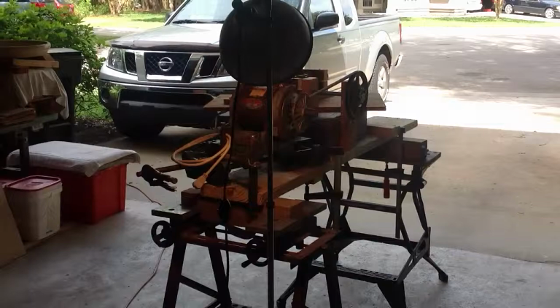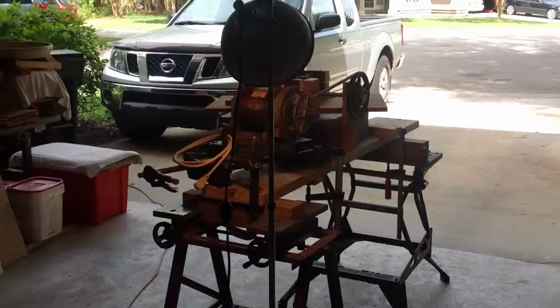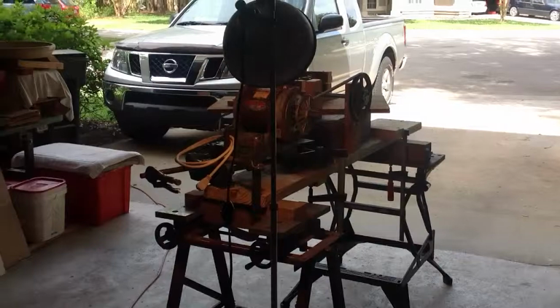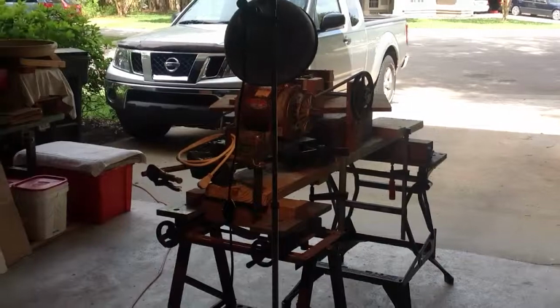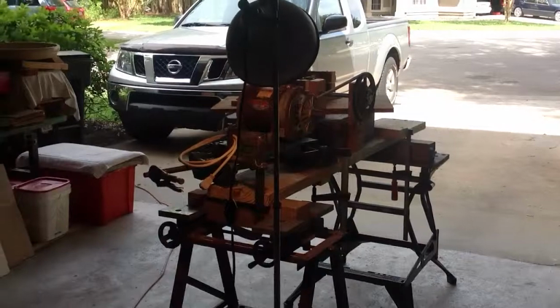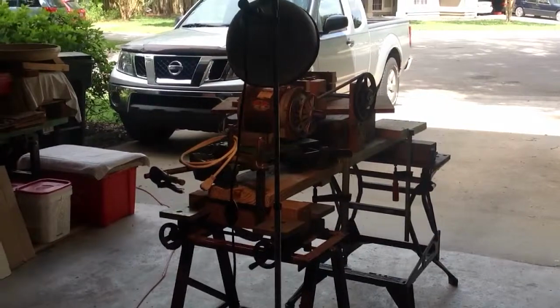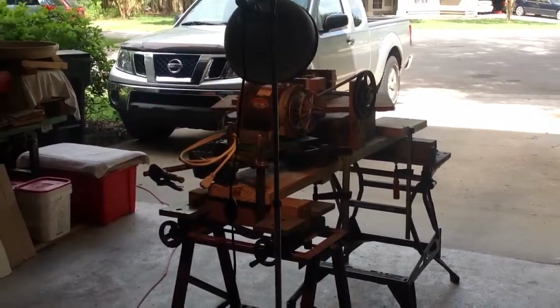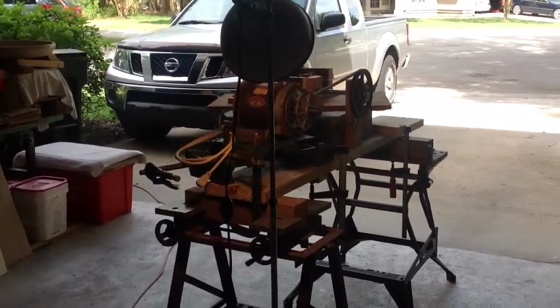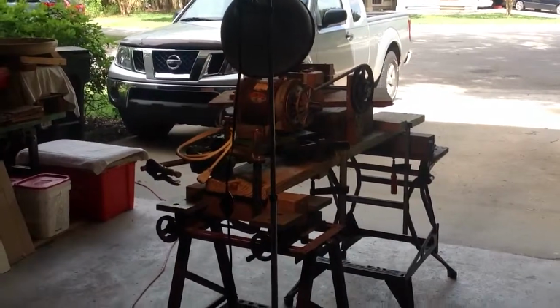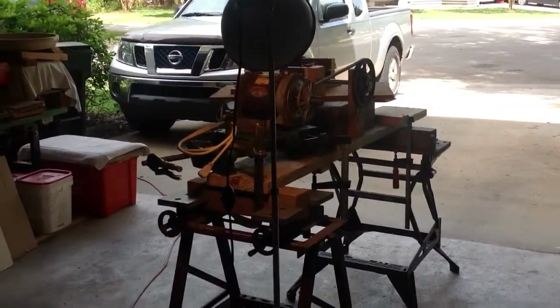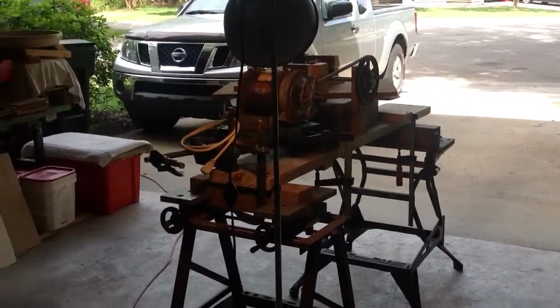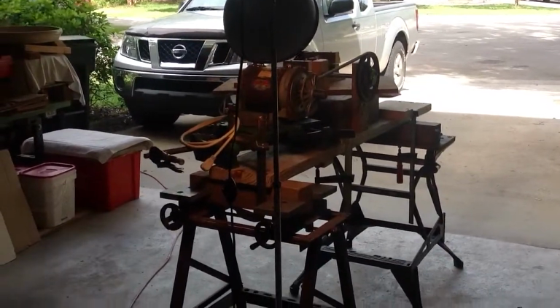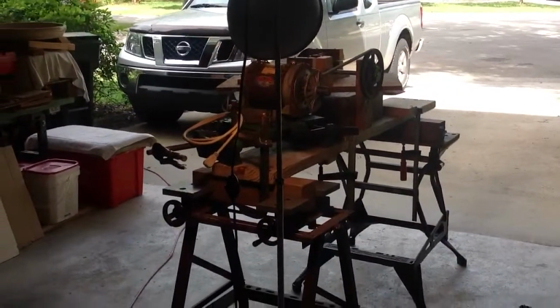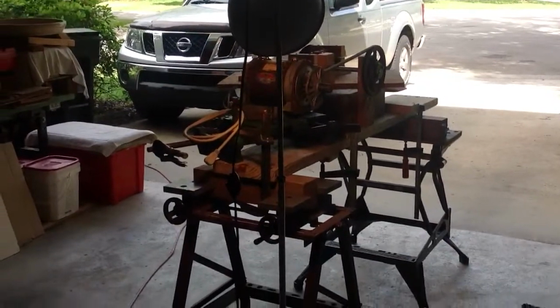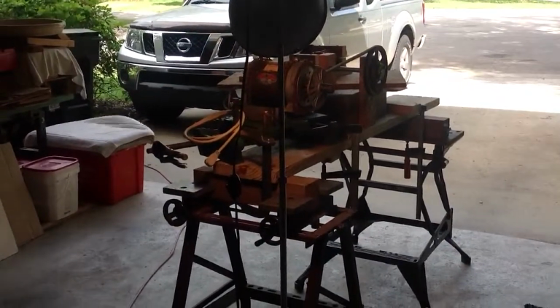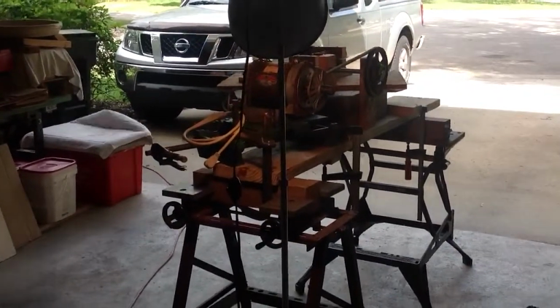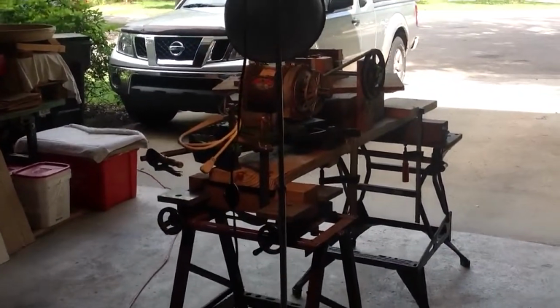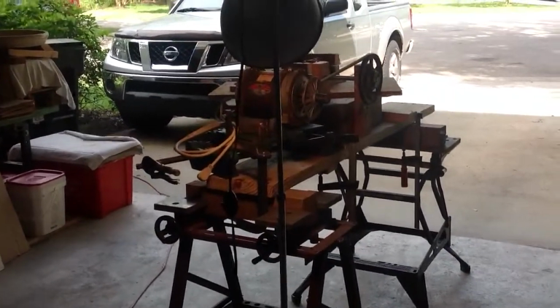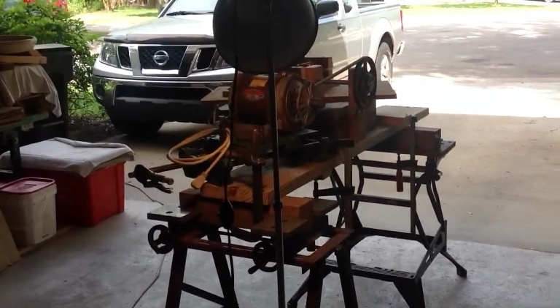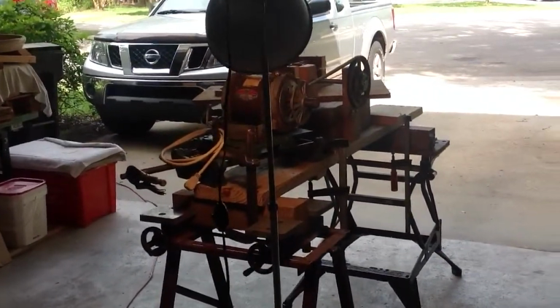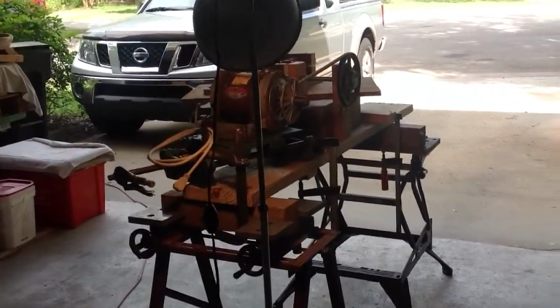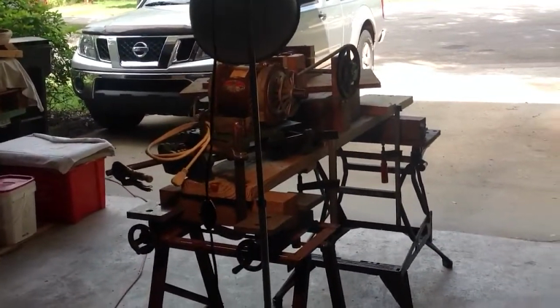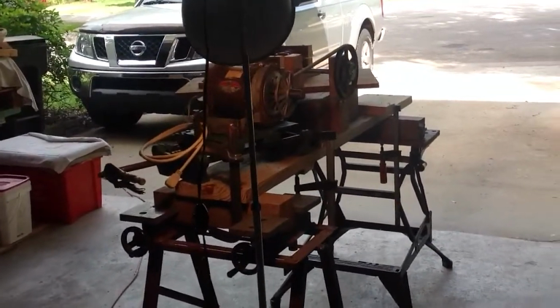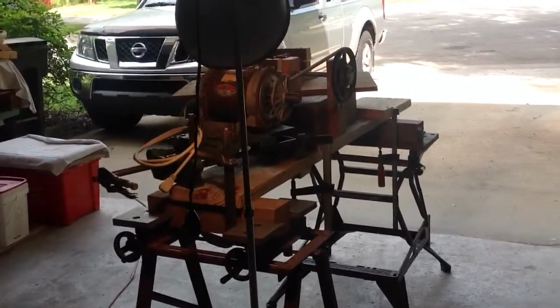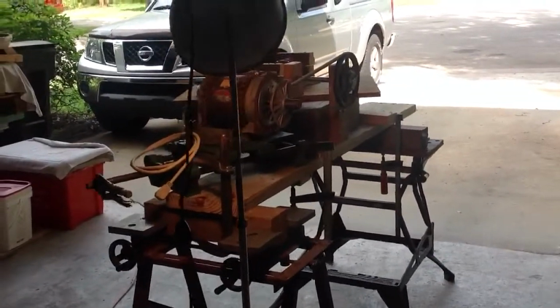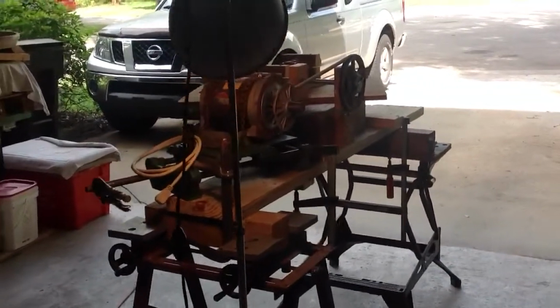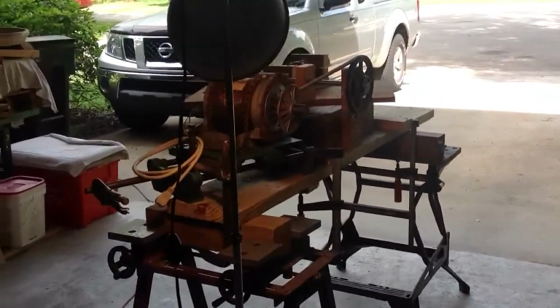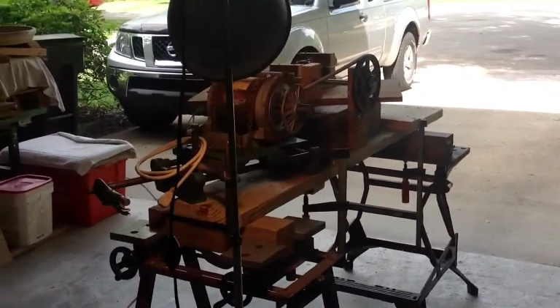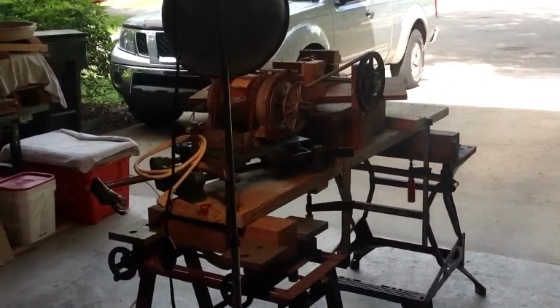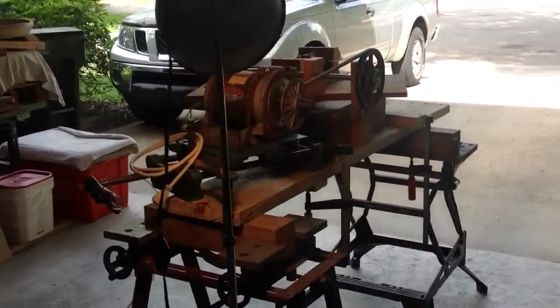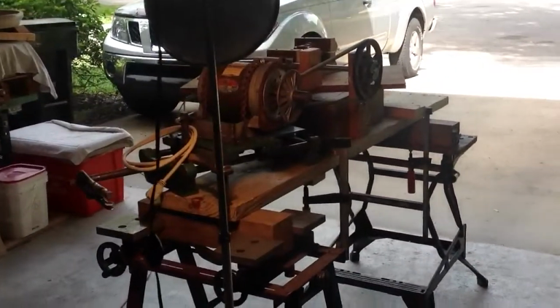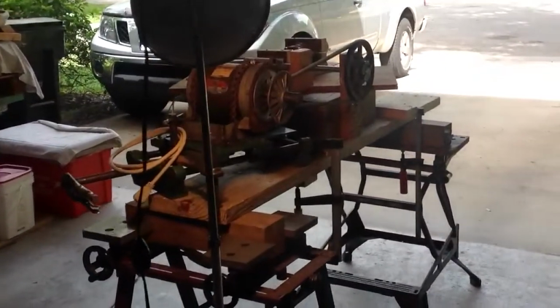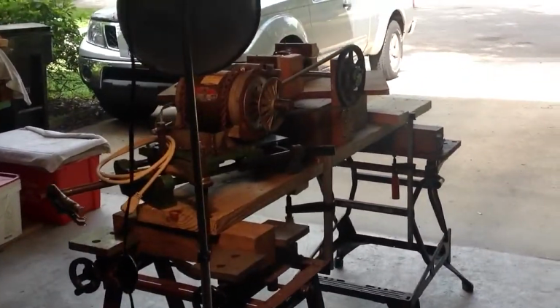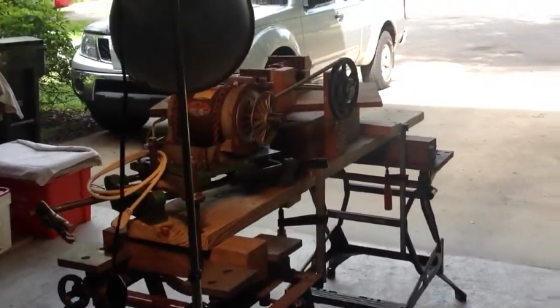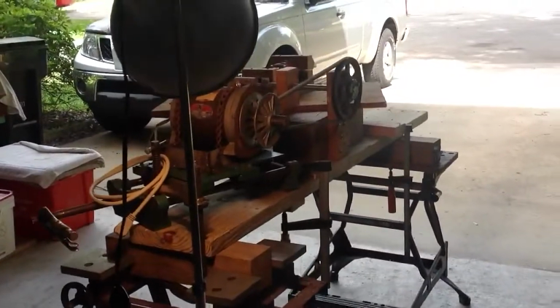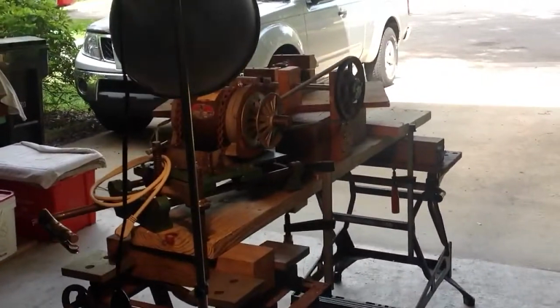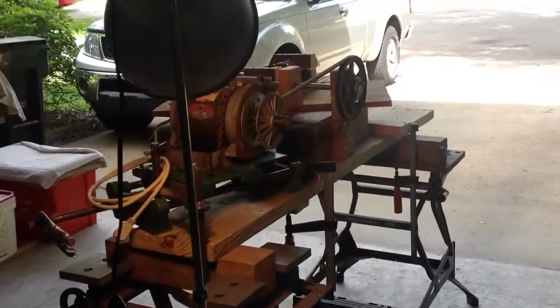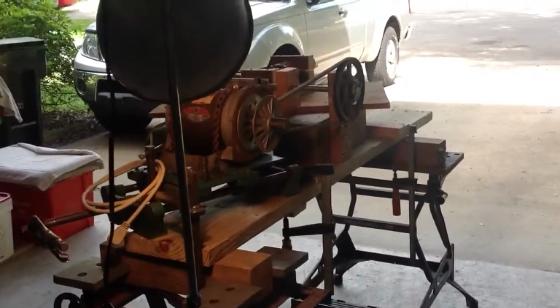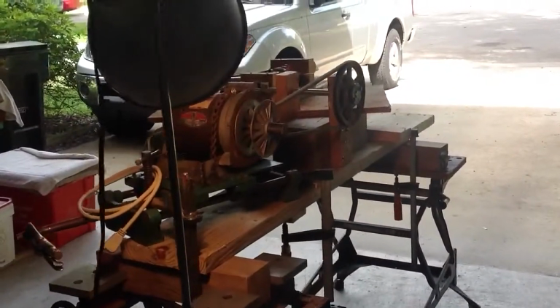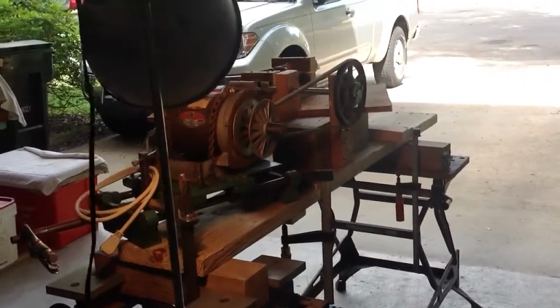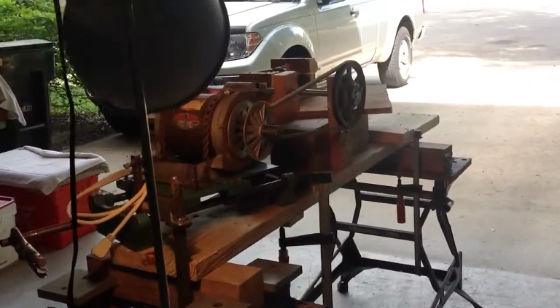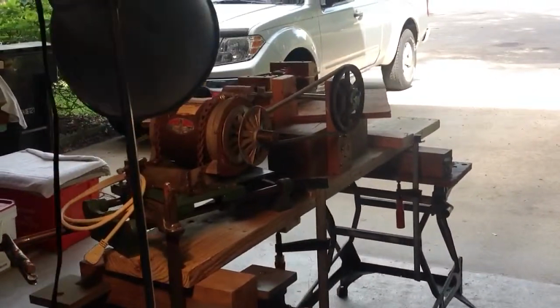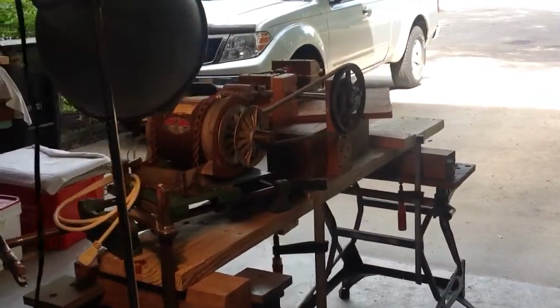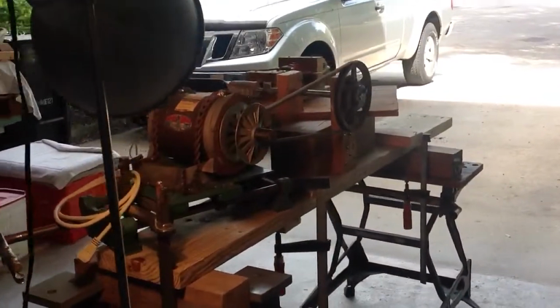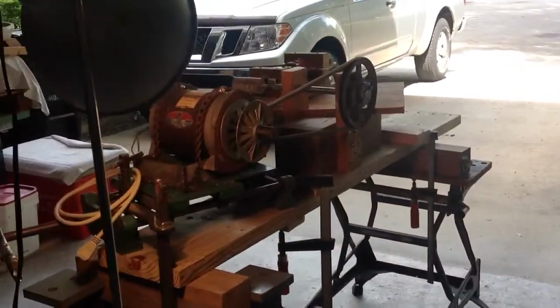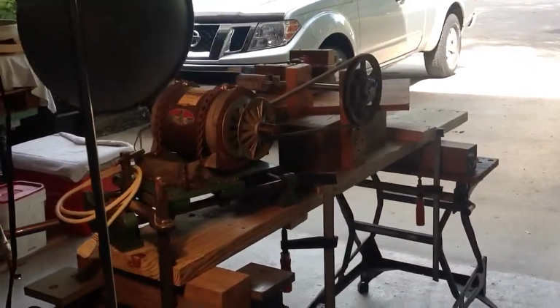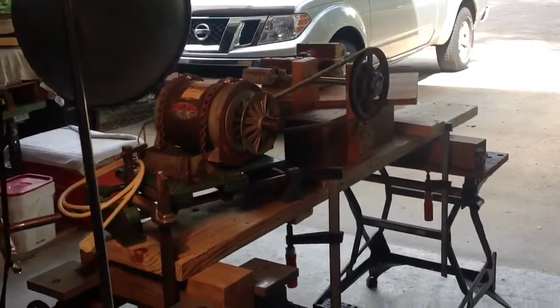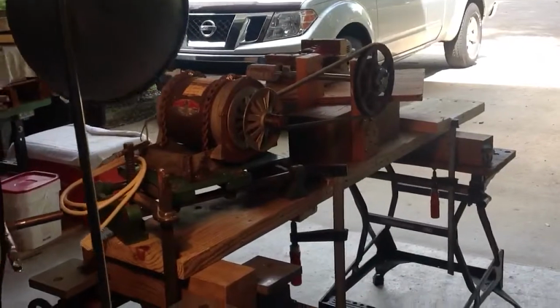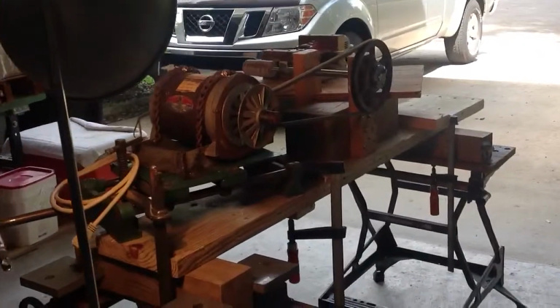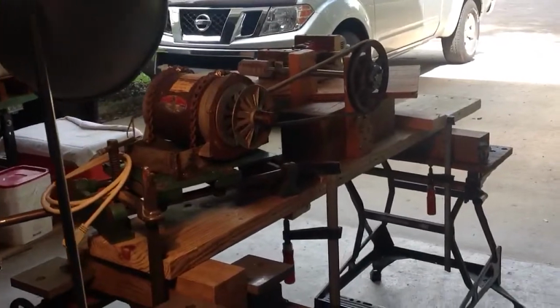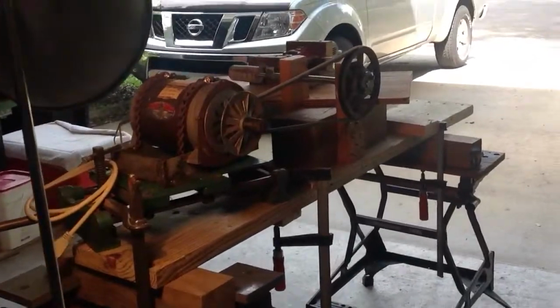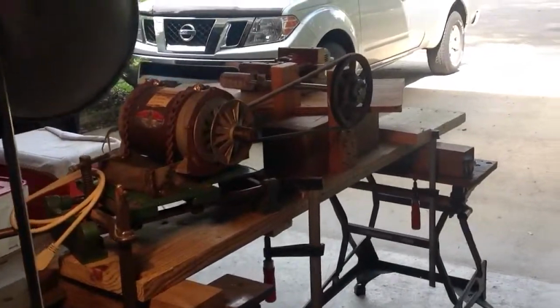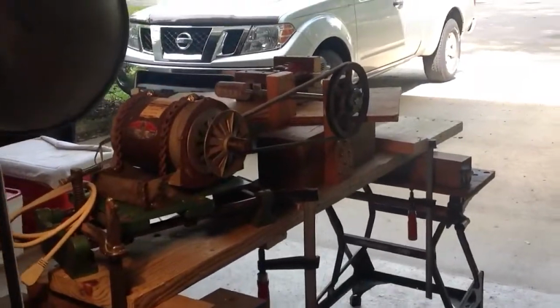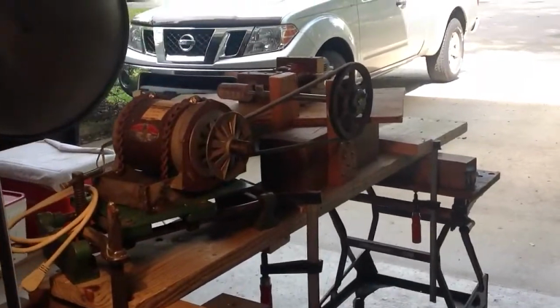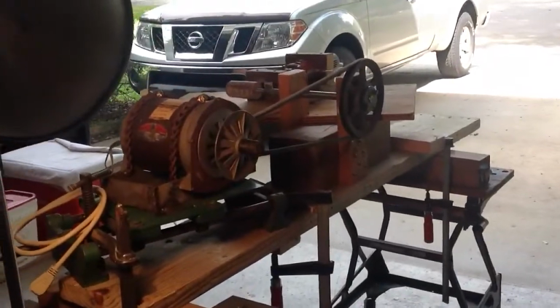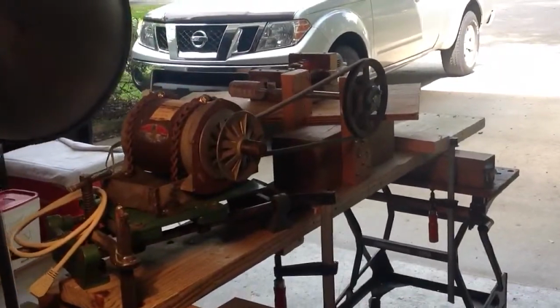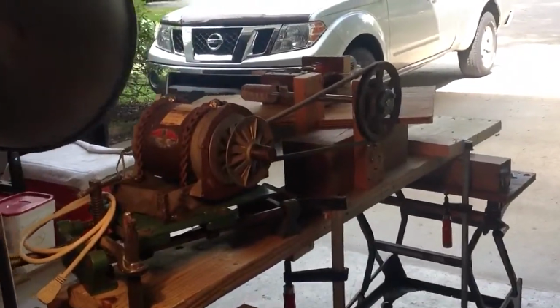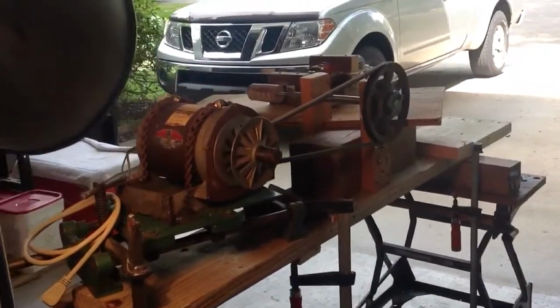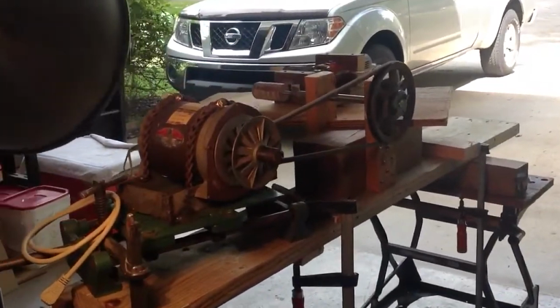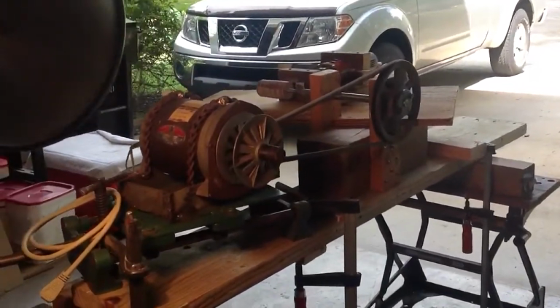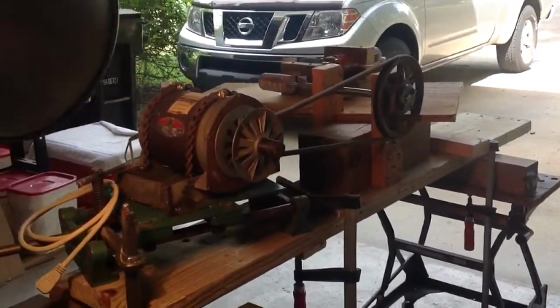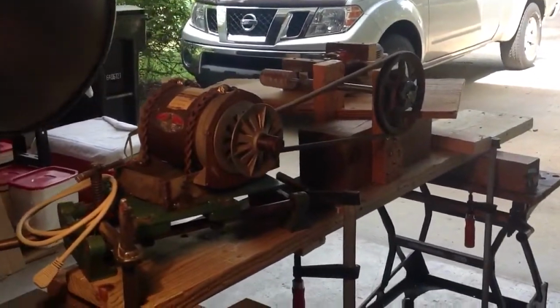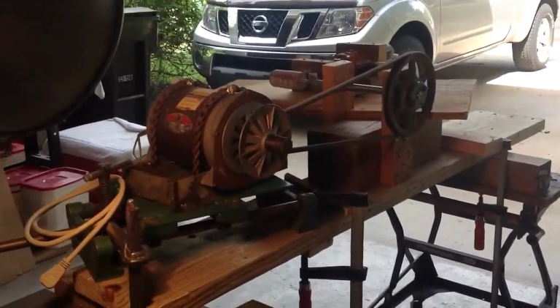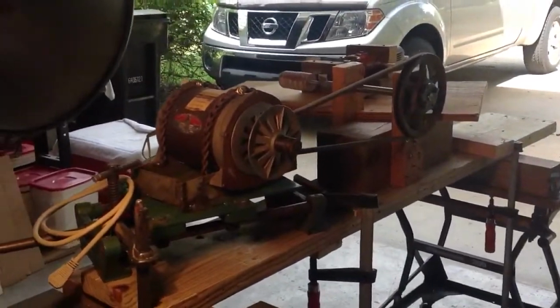Here's a quick overview of my lathe that I built for making a Biesemeyer fence knob.